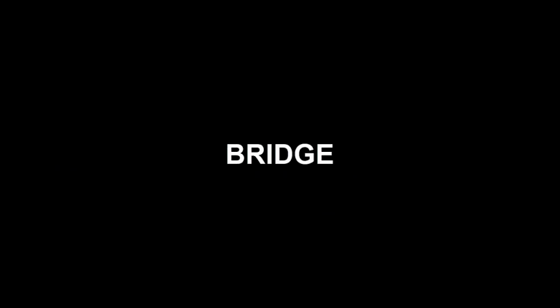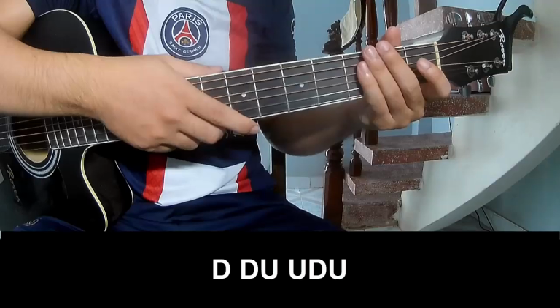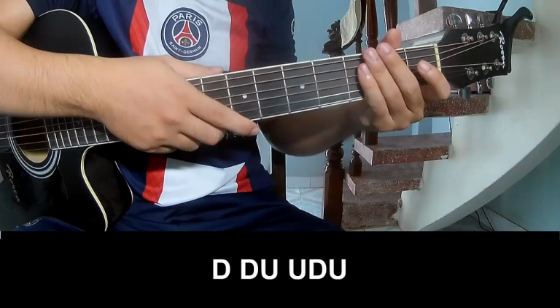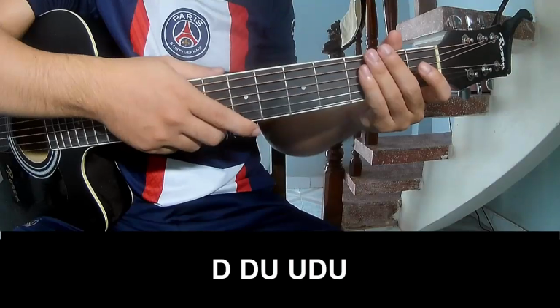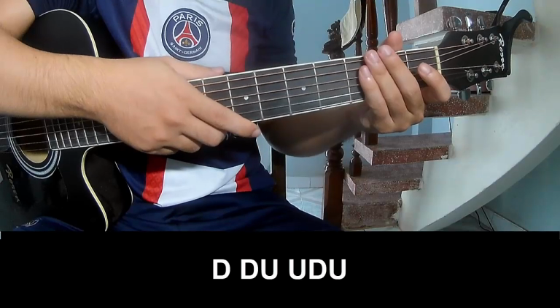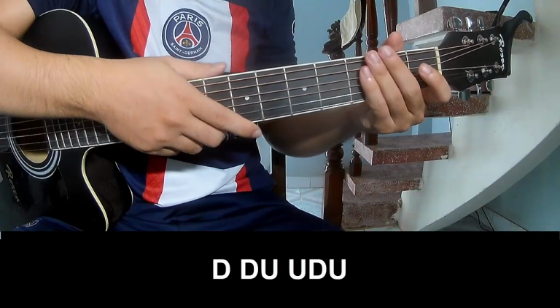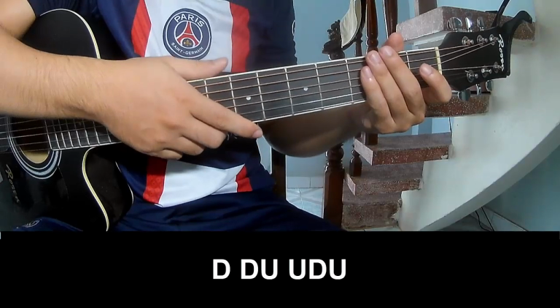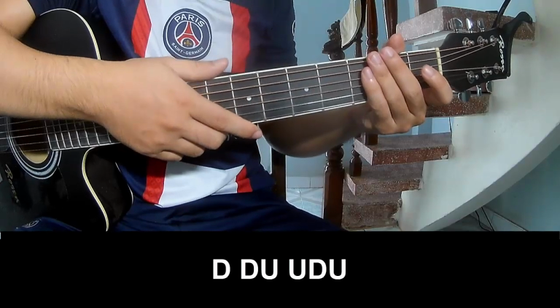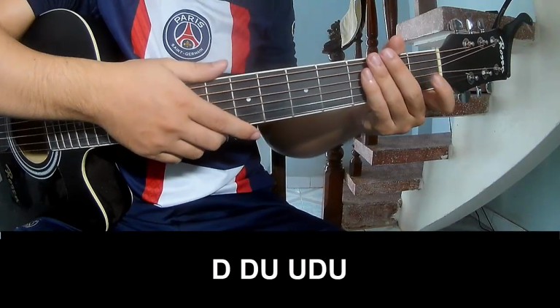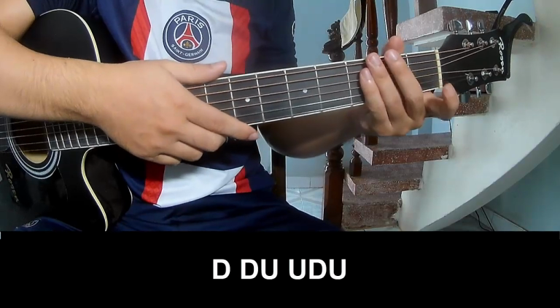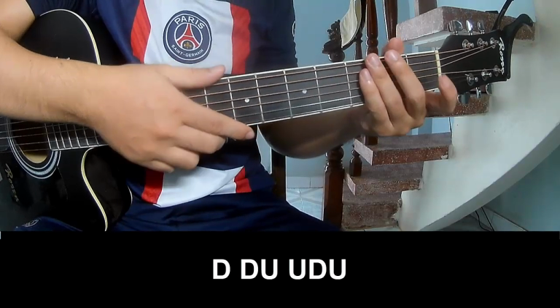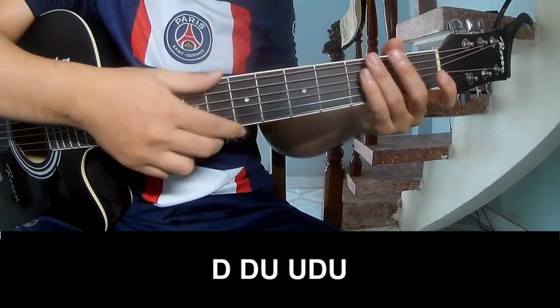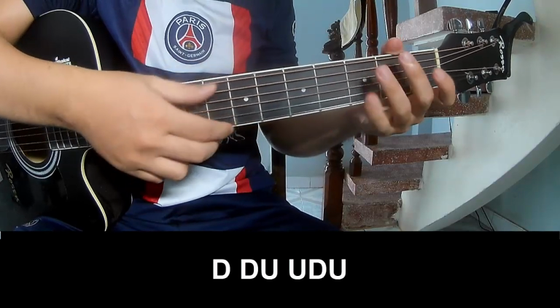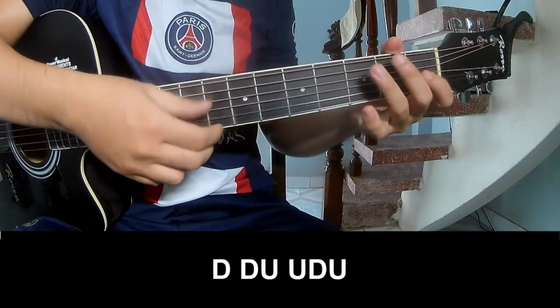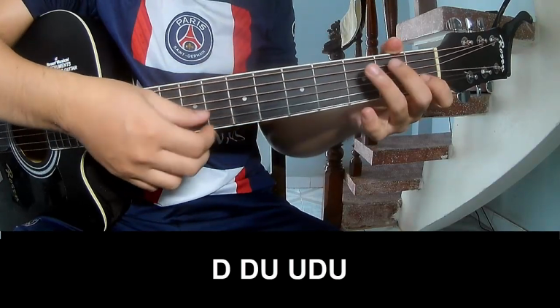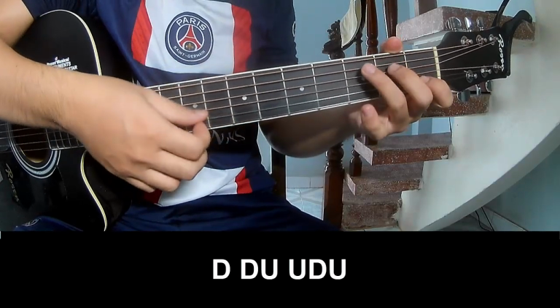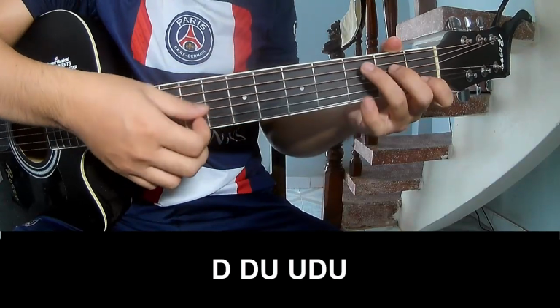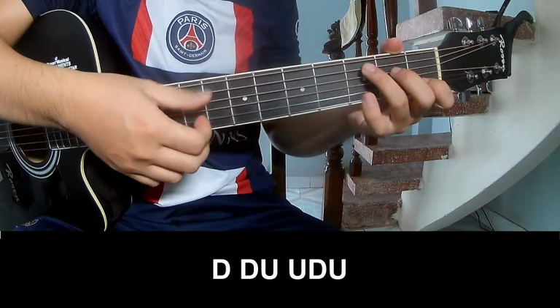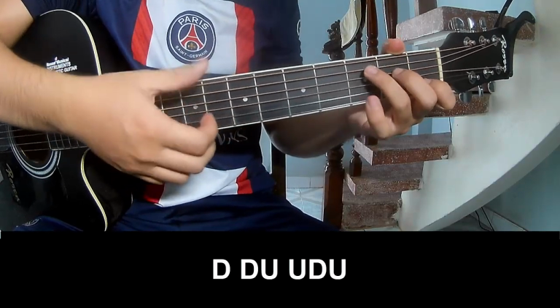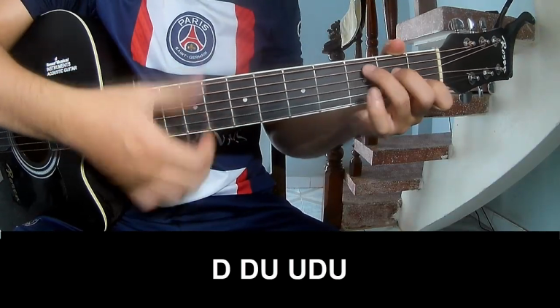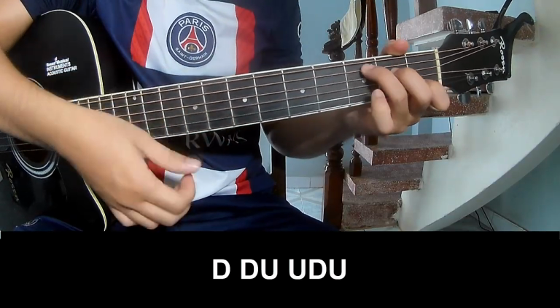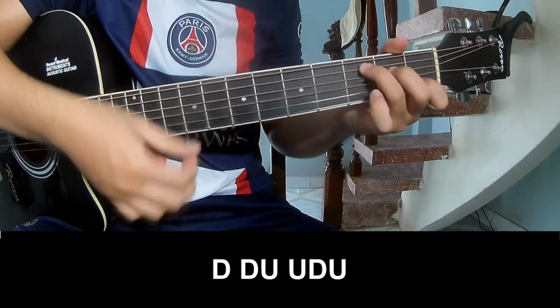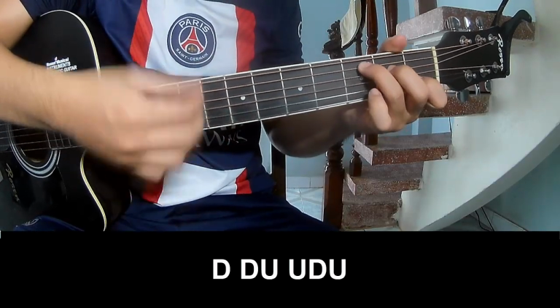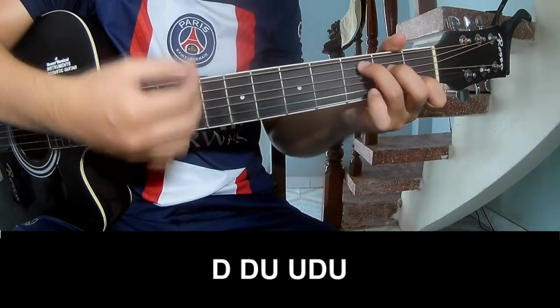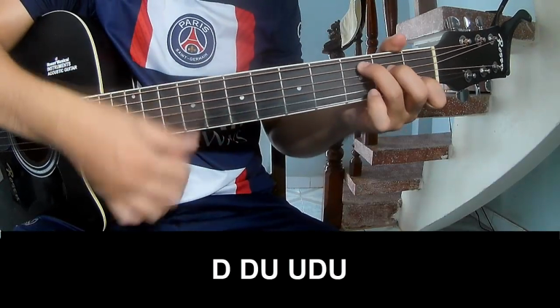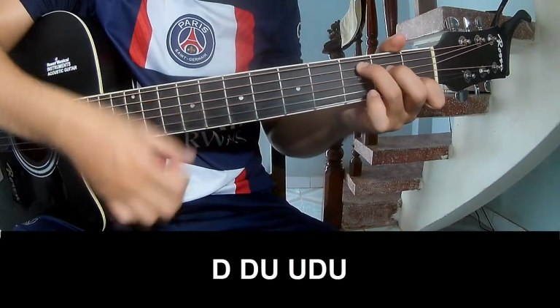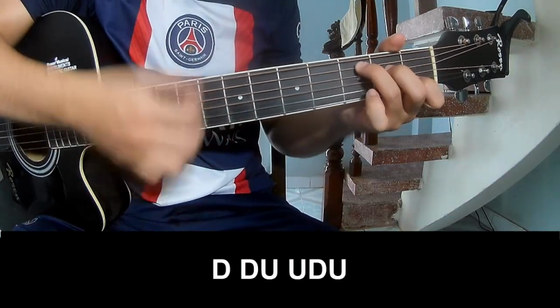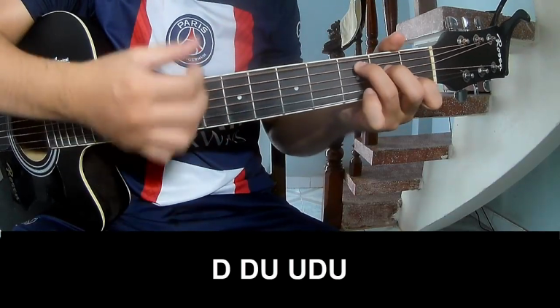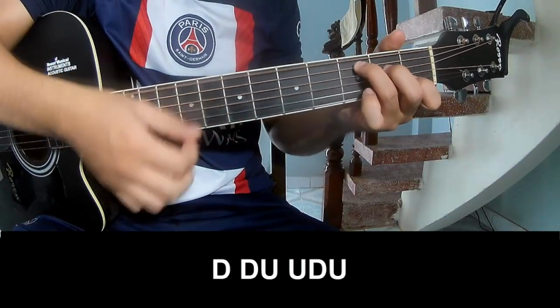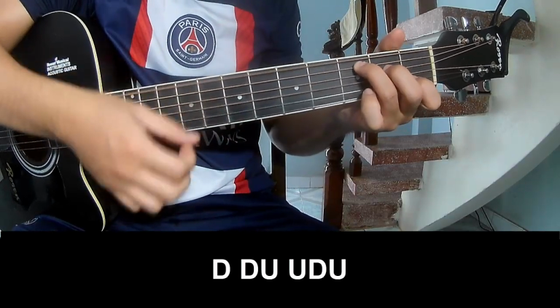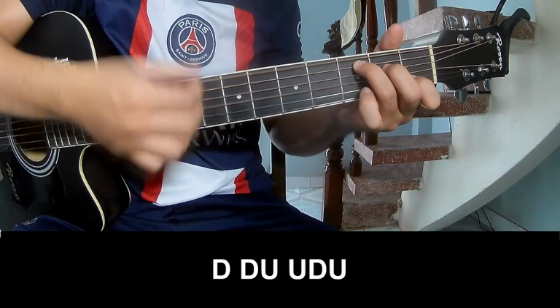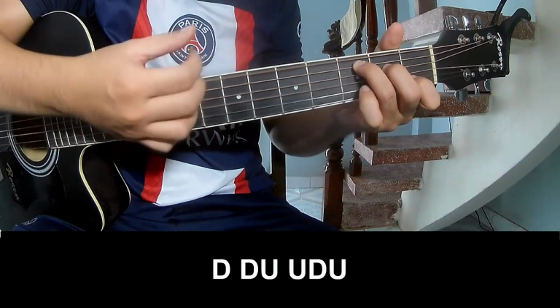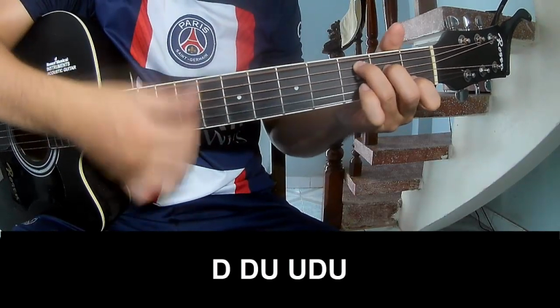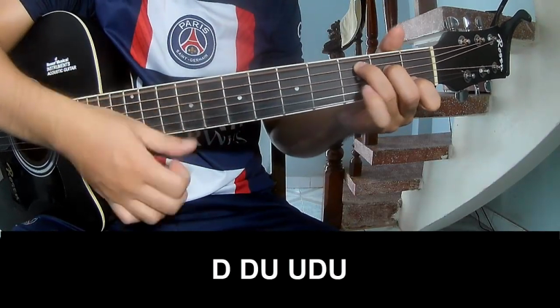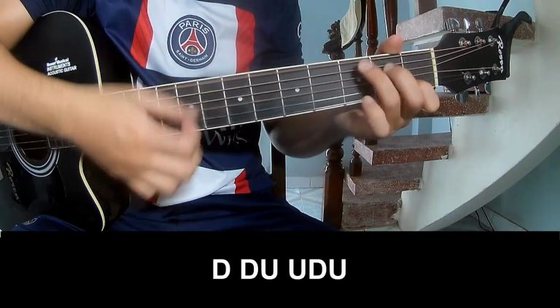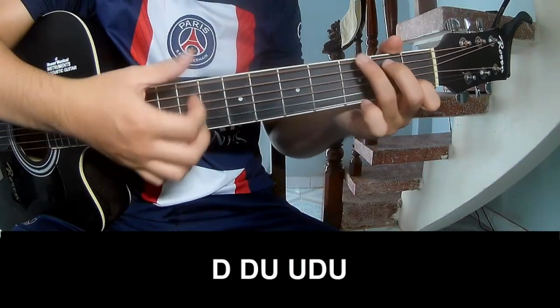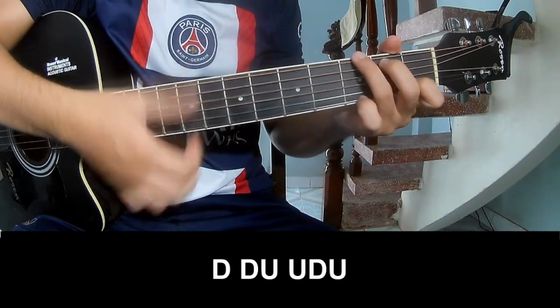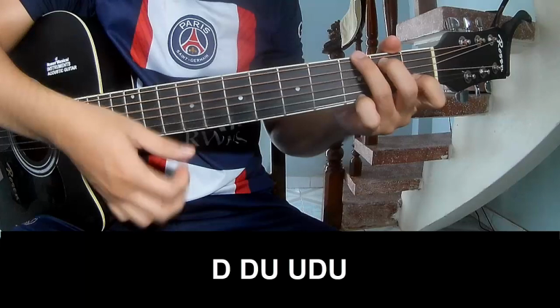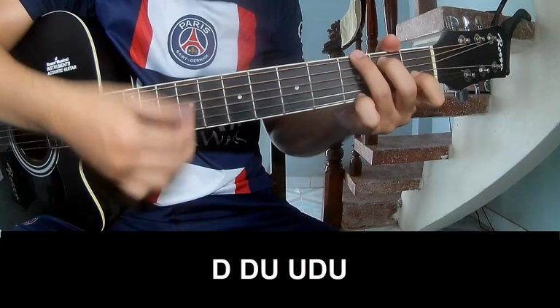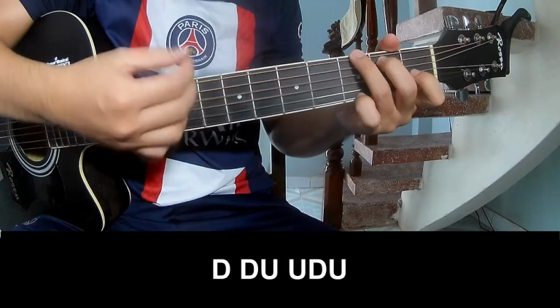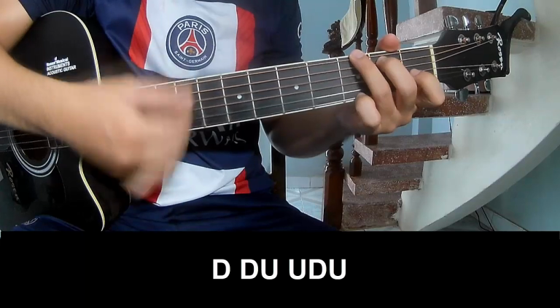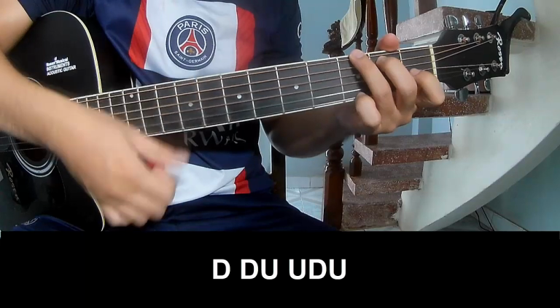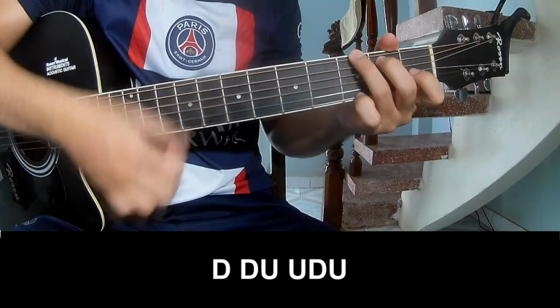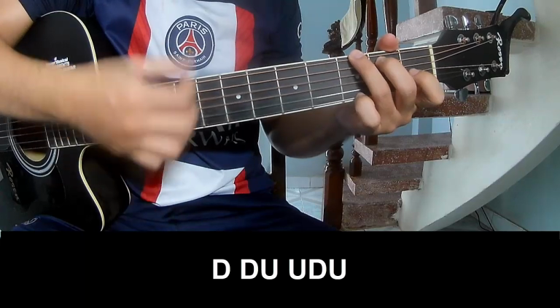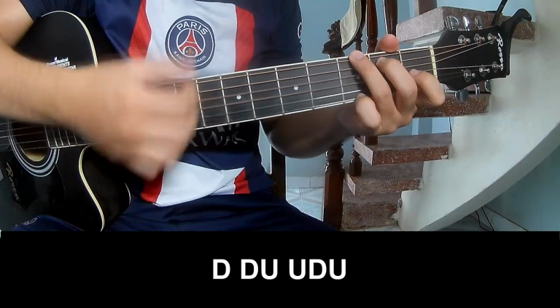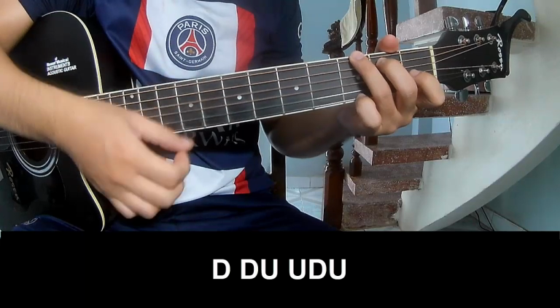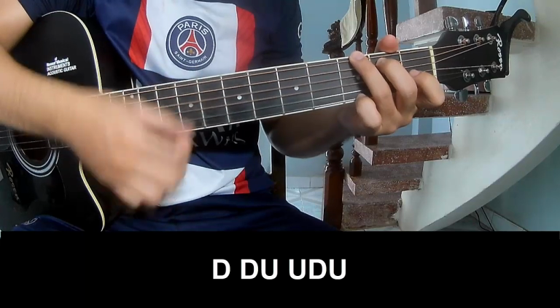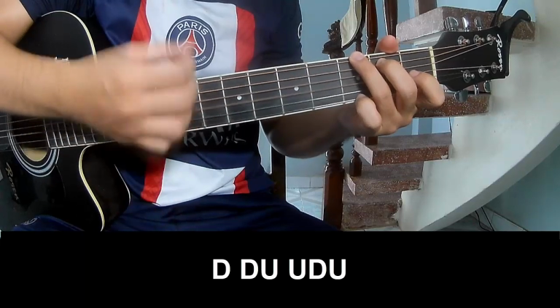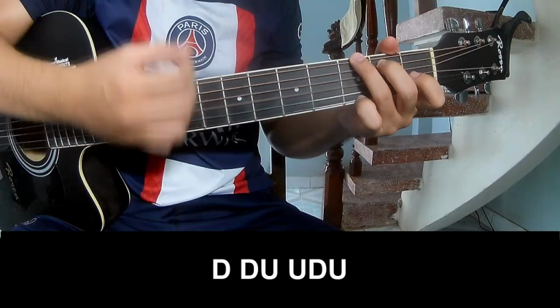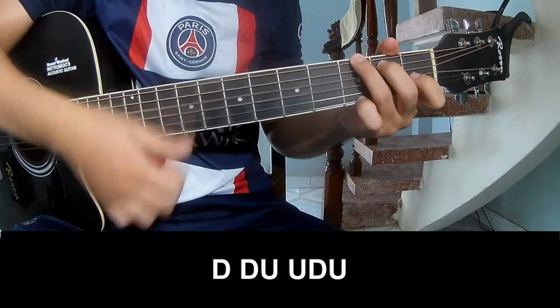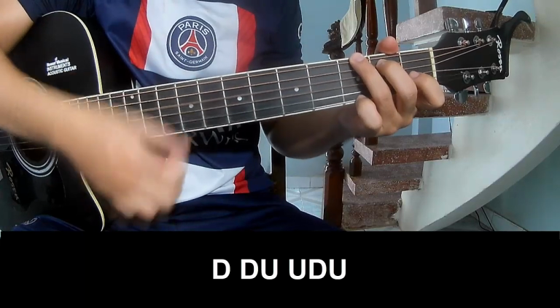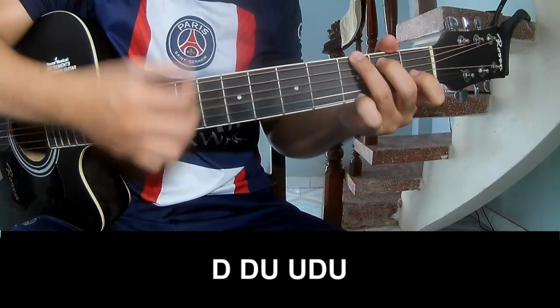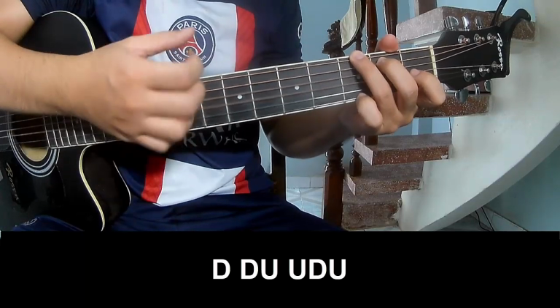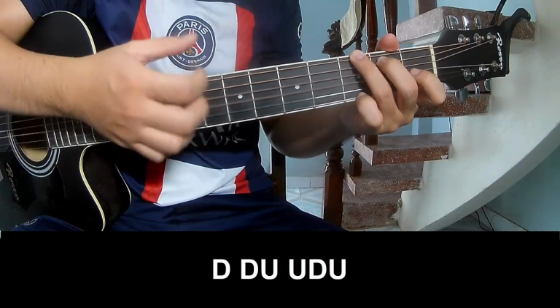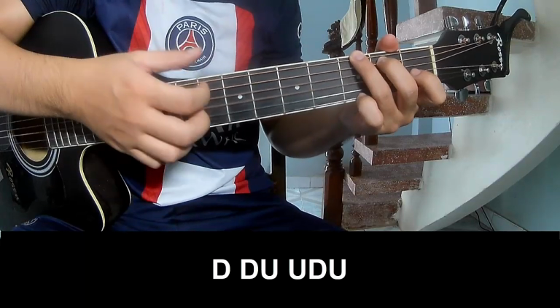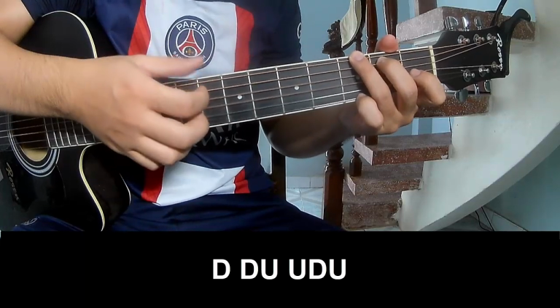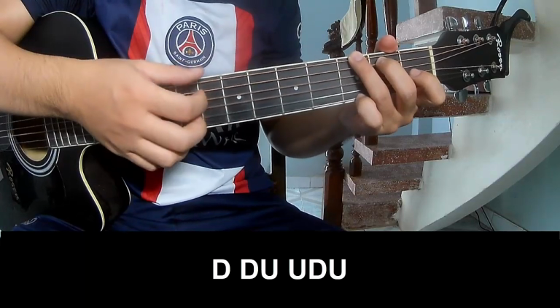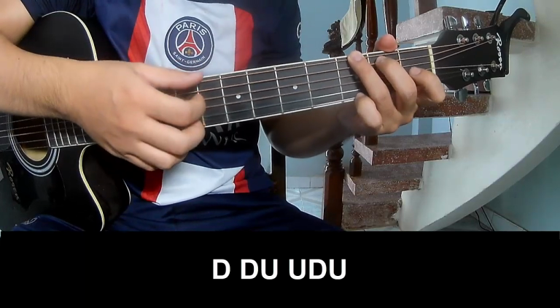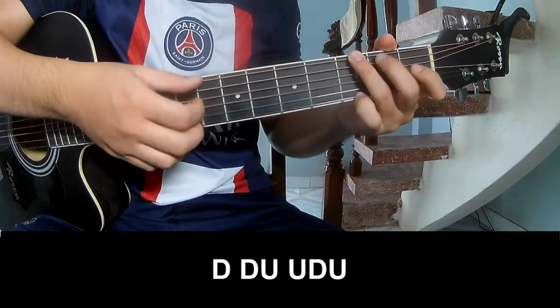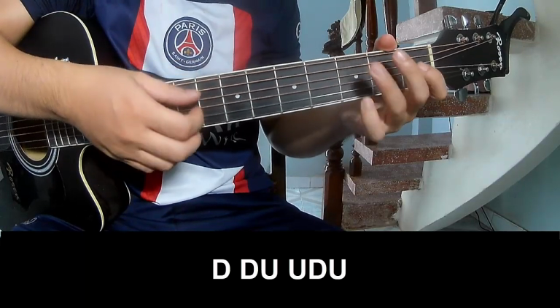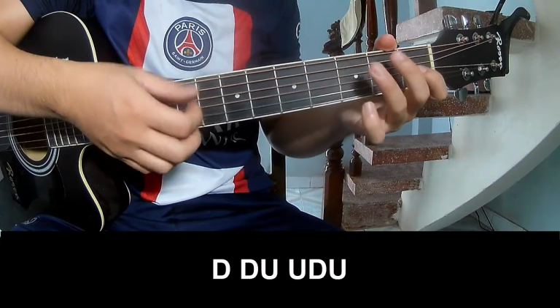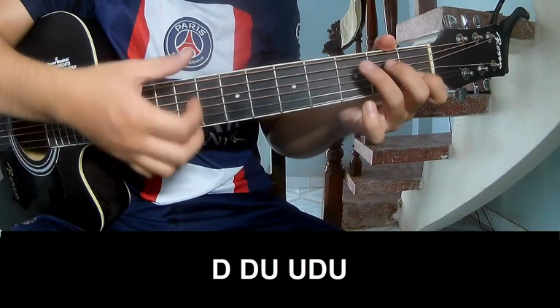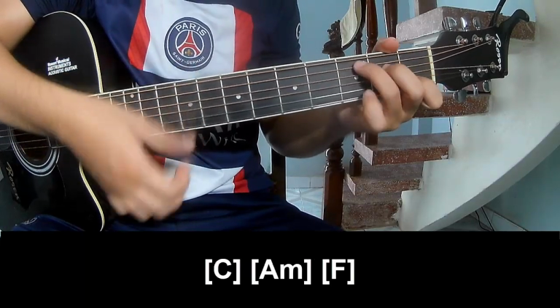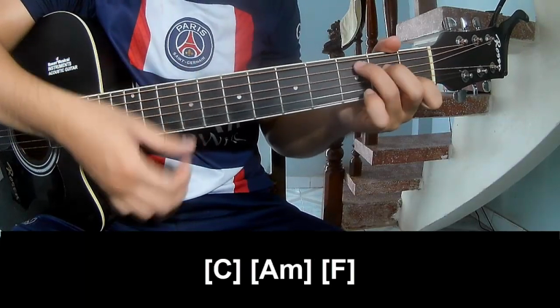To play, the strumming pattern is: Down, Down, Up, Up, Down, Up, Down, Up, Up, Down, Up, Up. Play along with C.